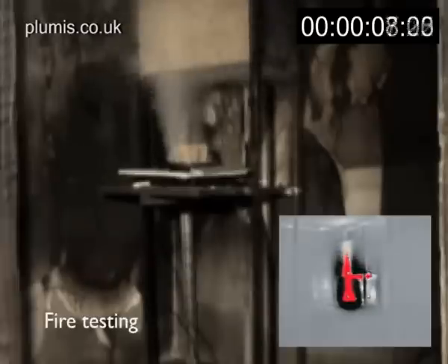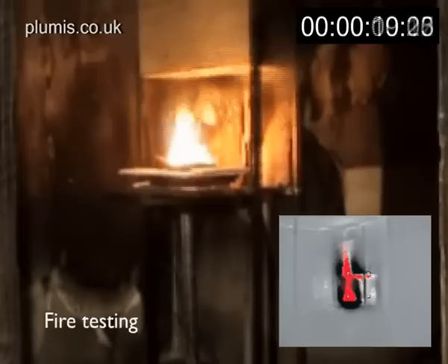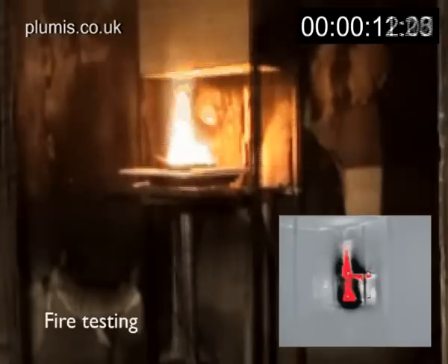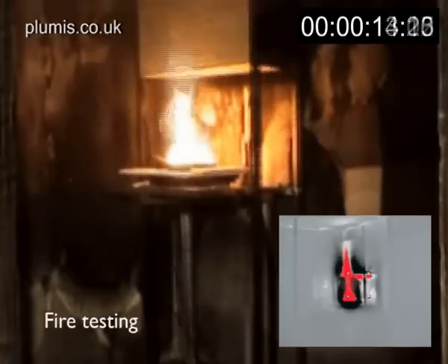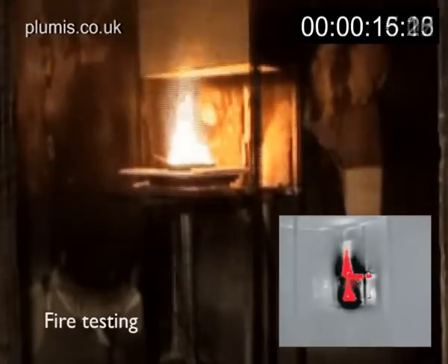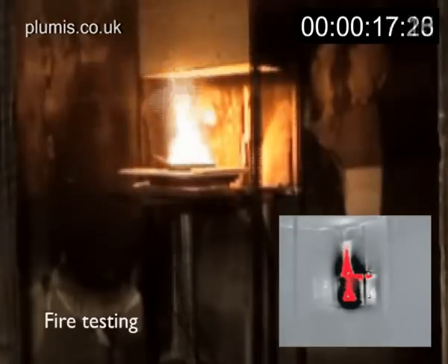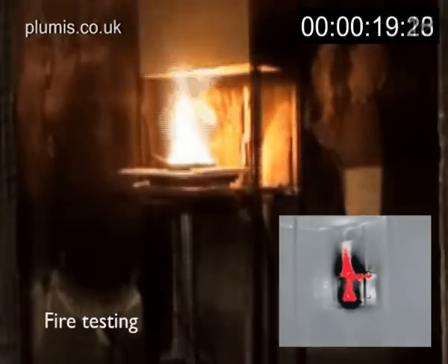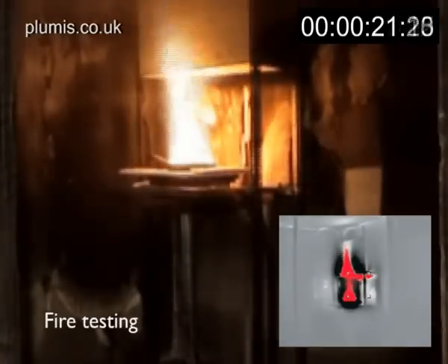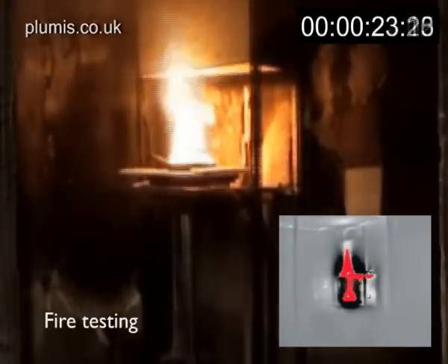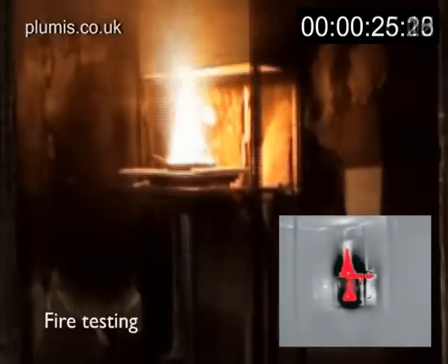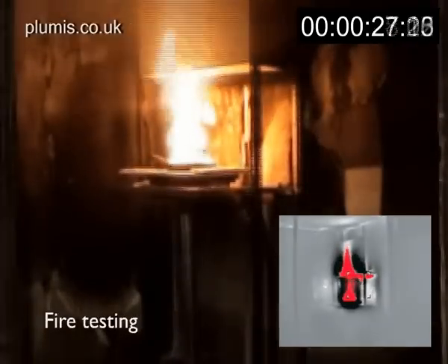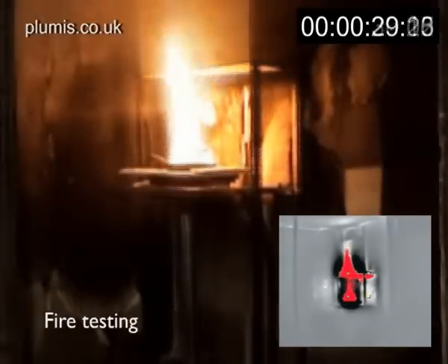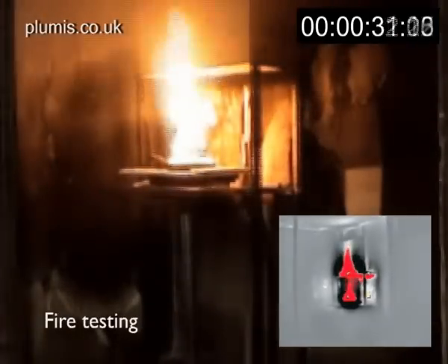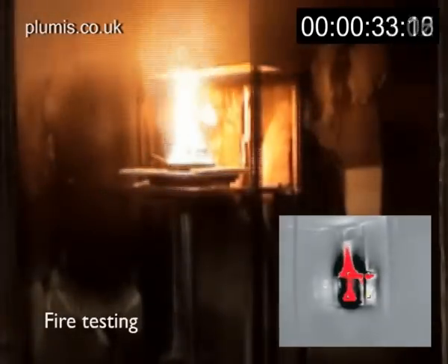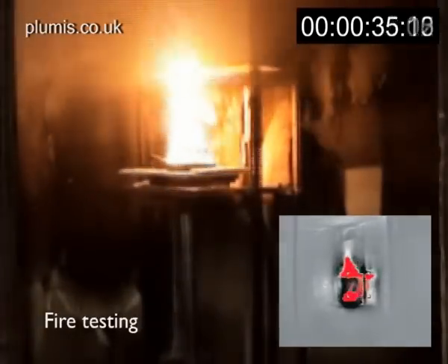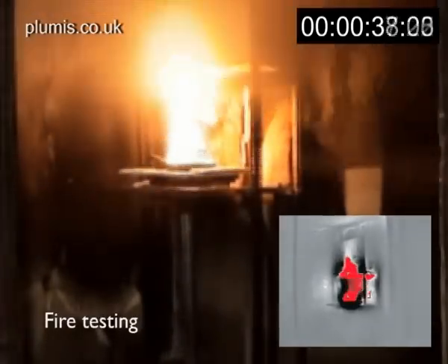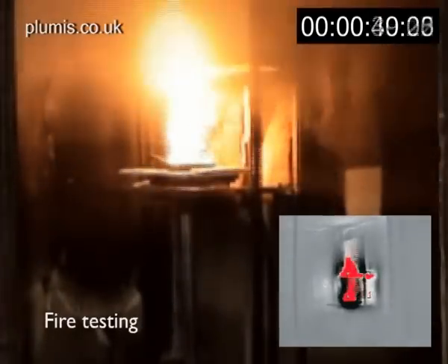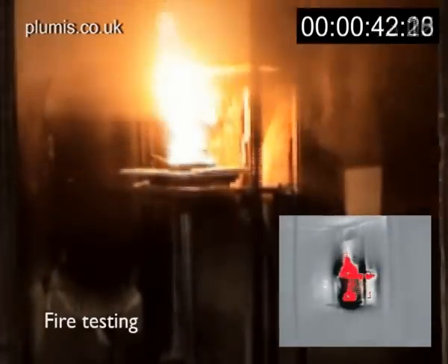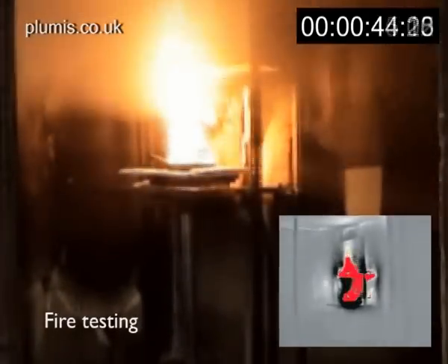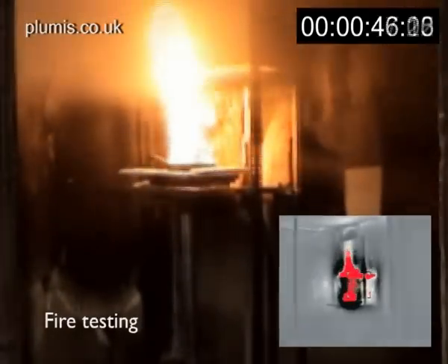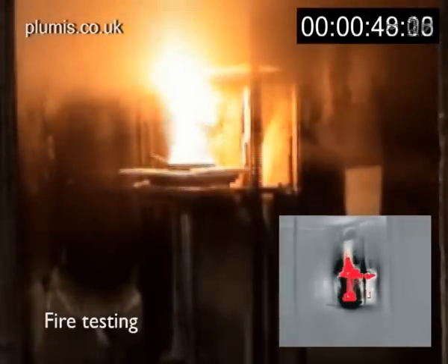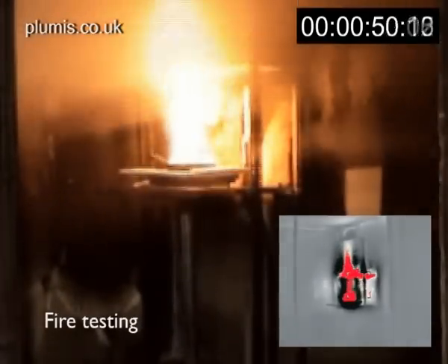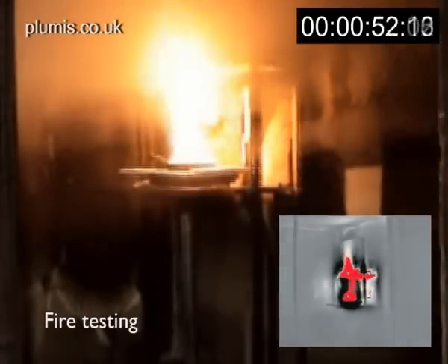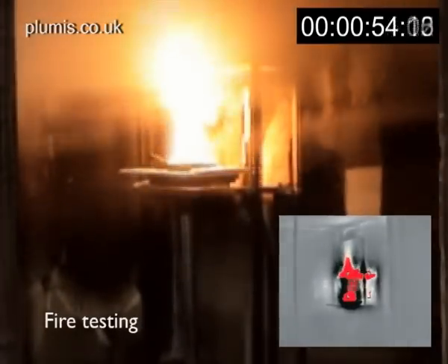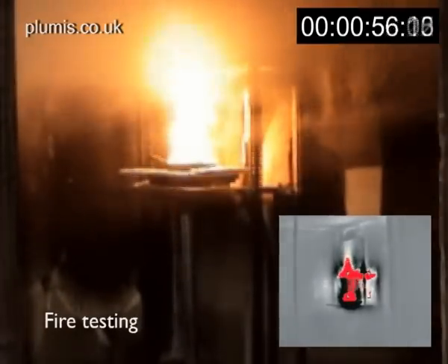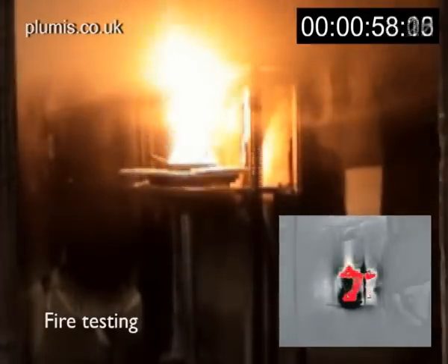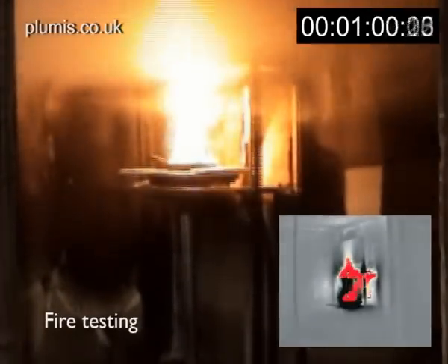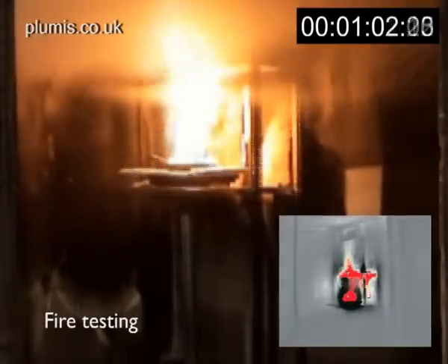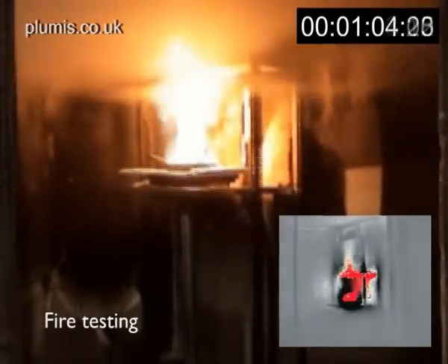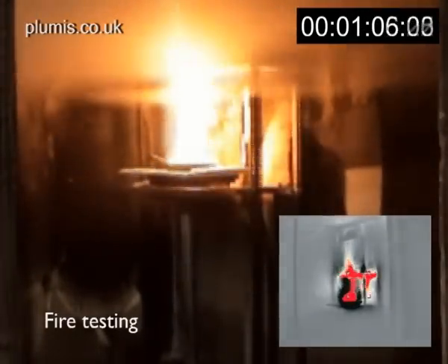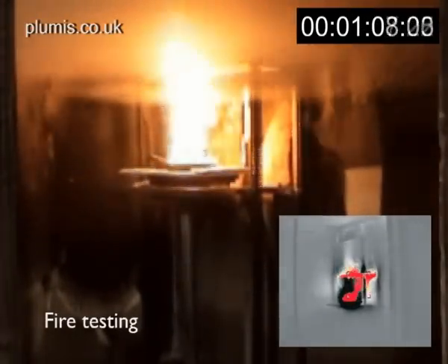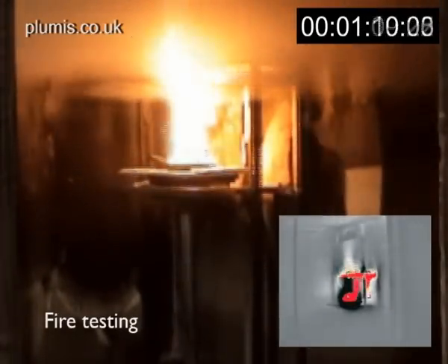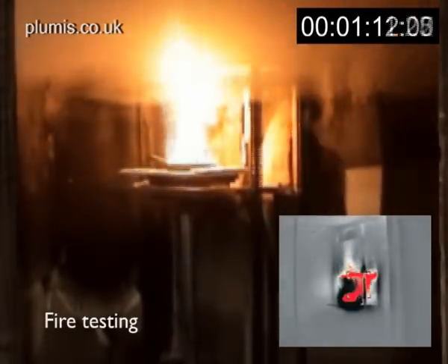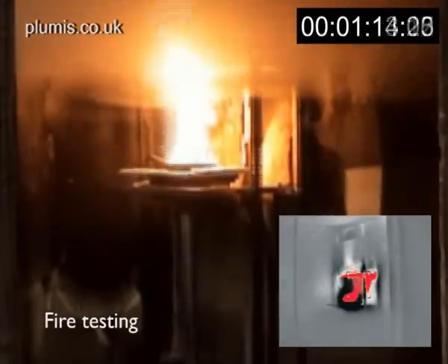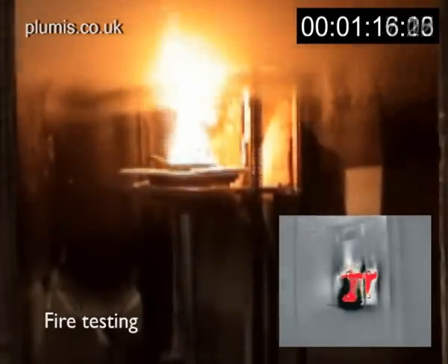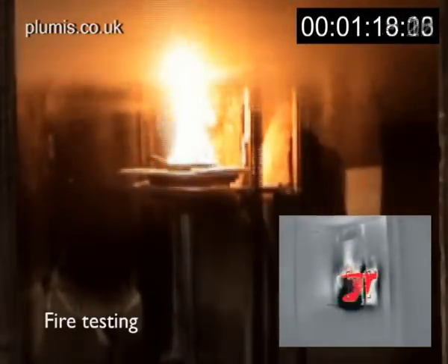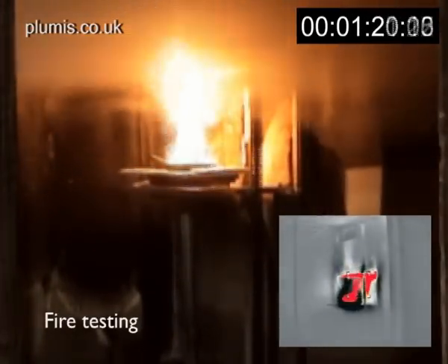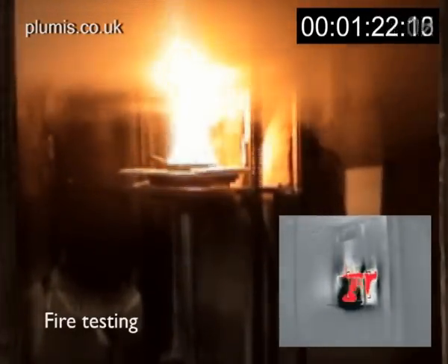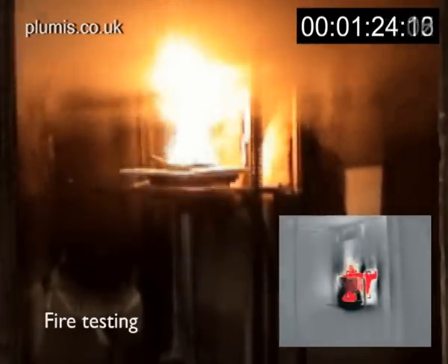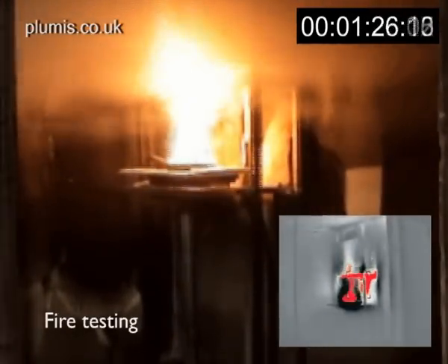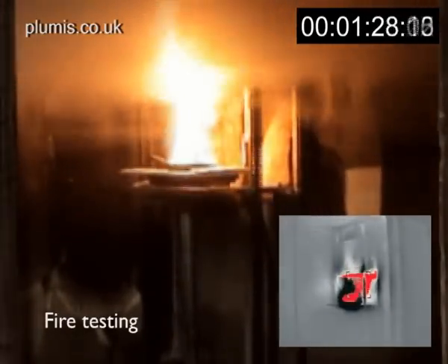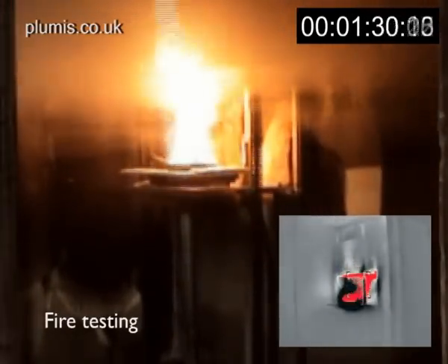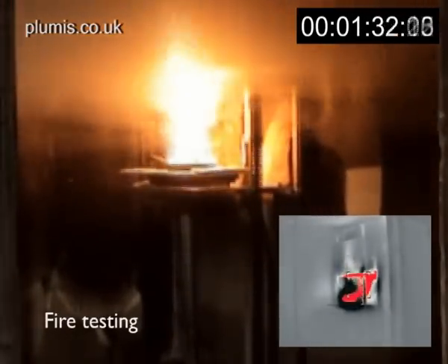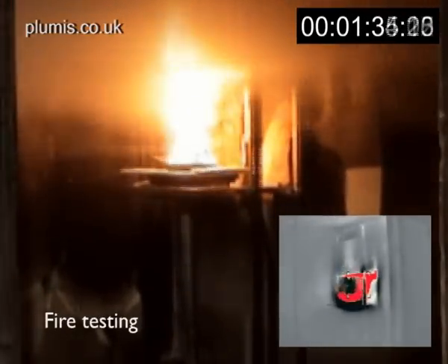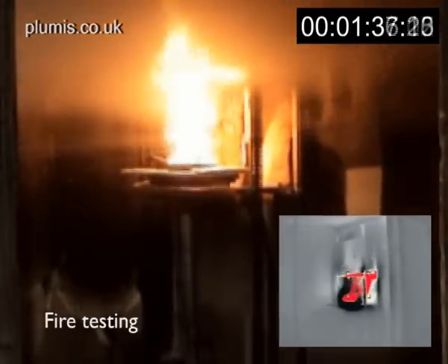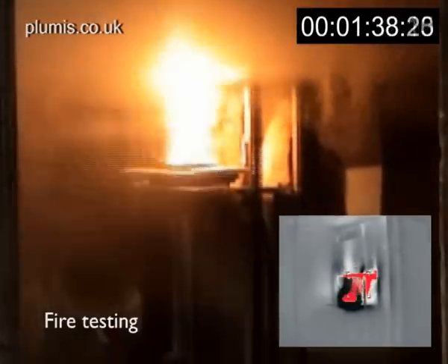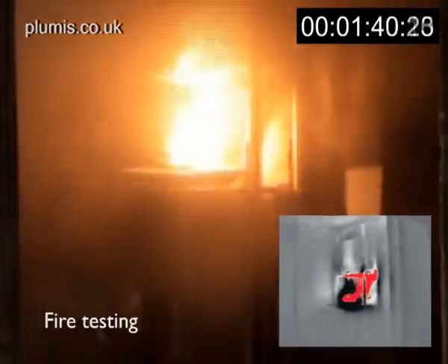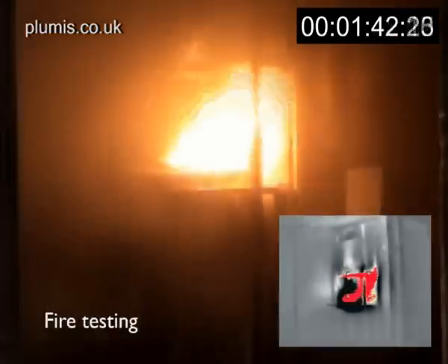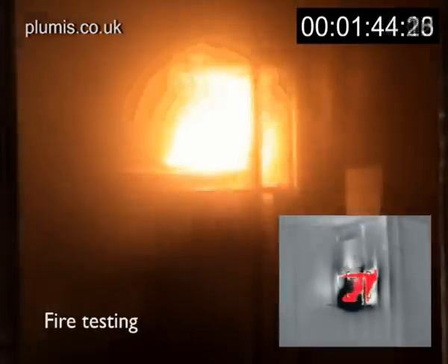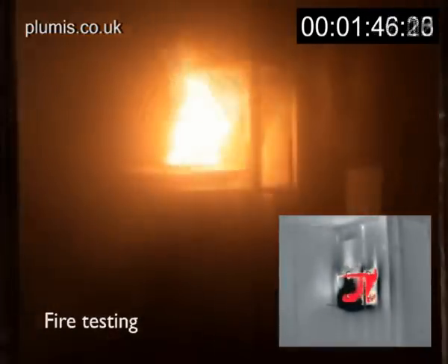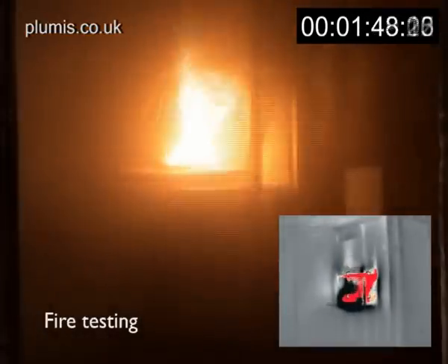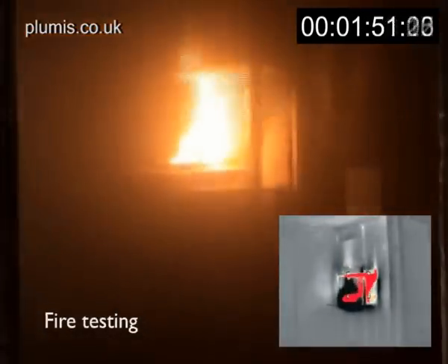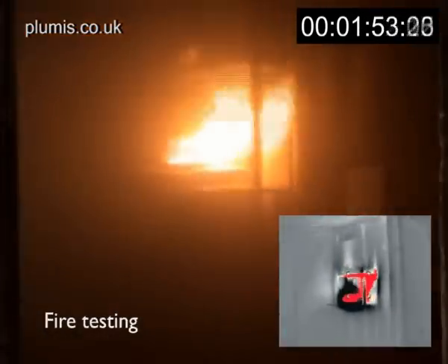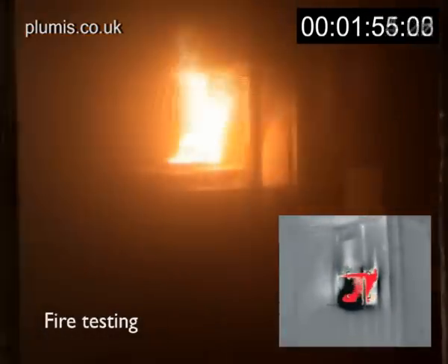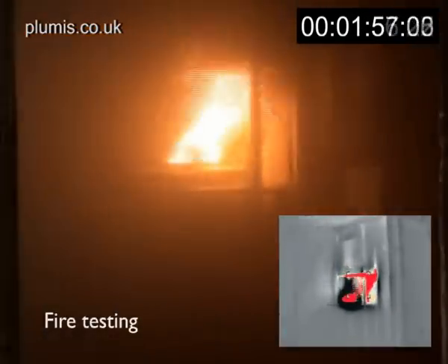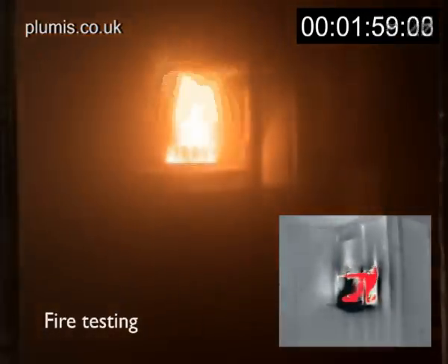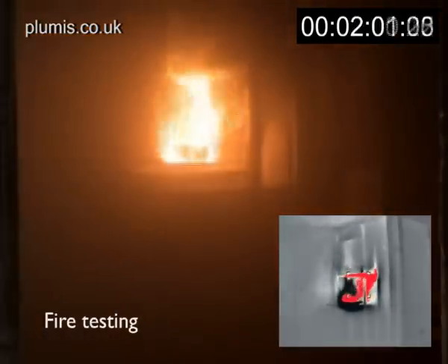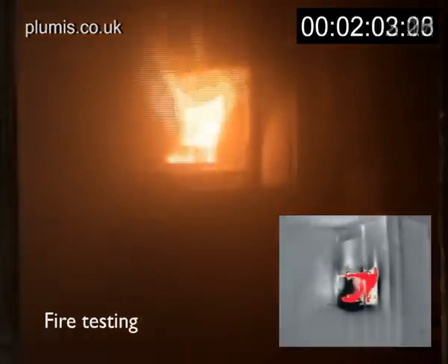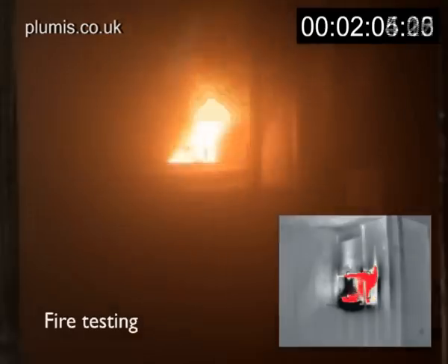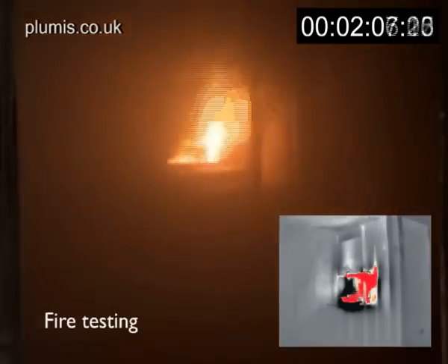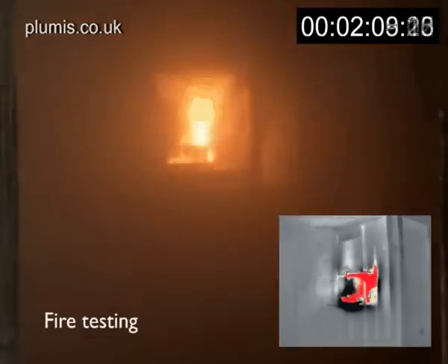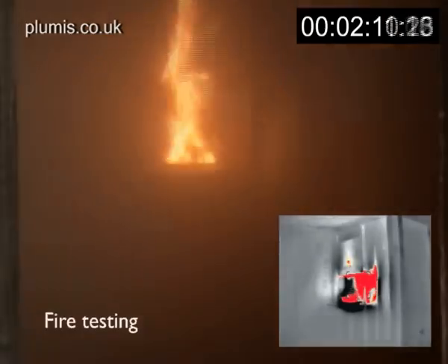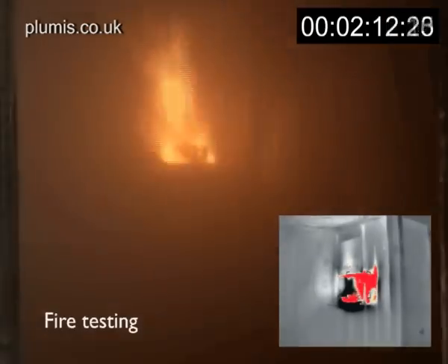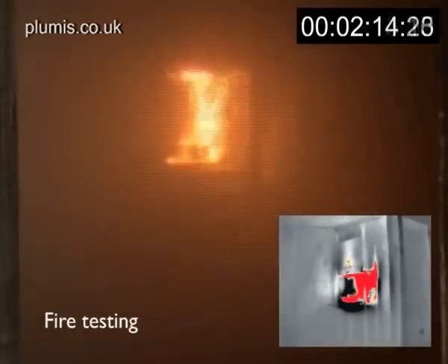In tests, AutoMist reduced the room temperature from a deadly 250 degrees Celsius to 50 degrees, and suppressed fires in around 3 to 4 minutes.